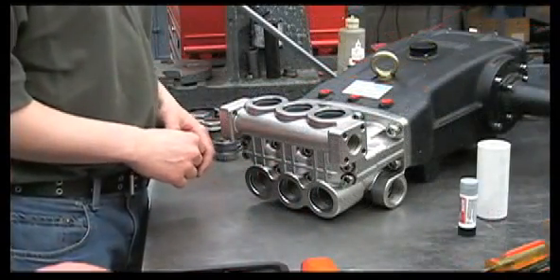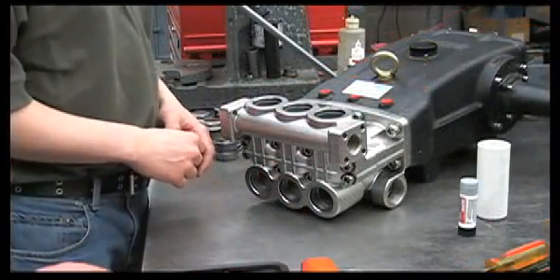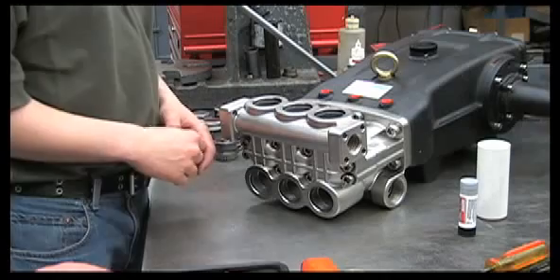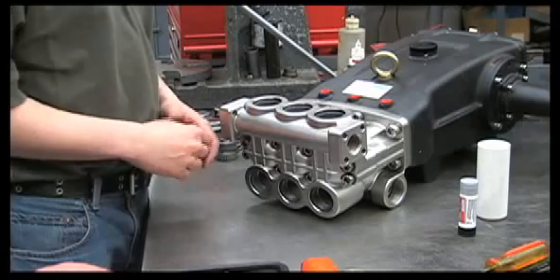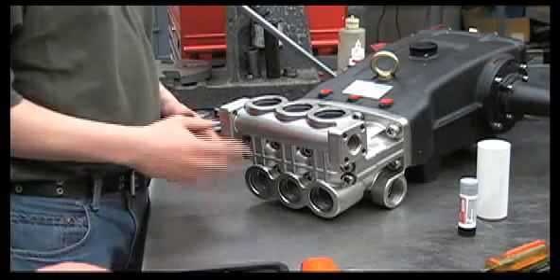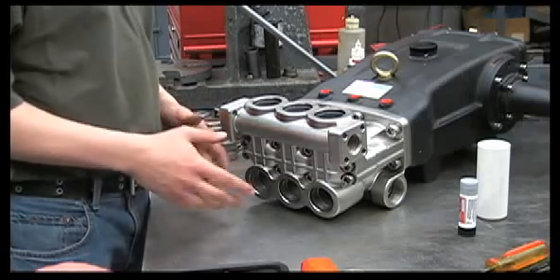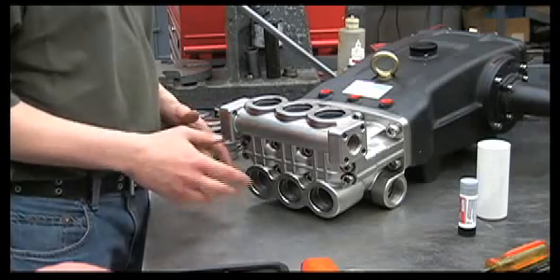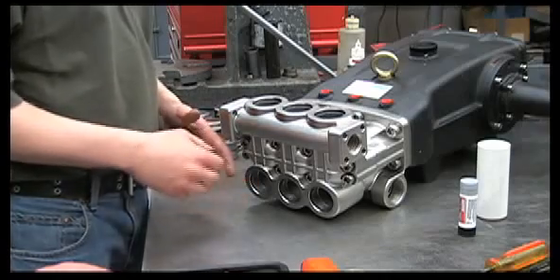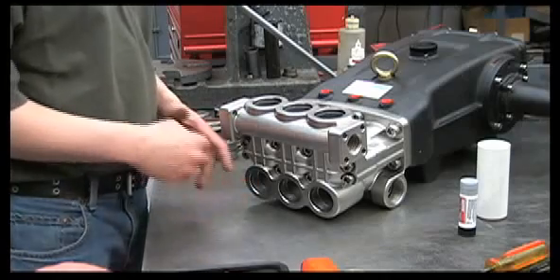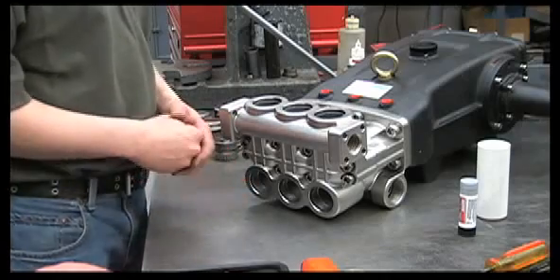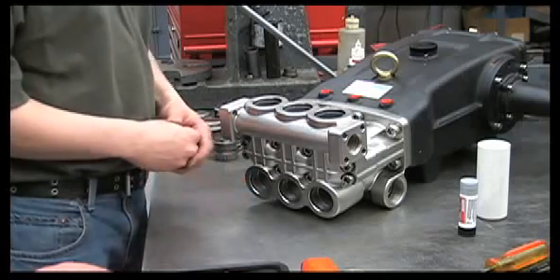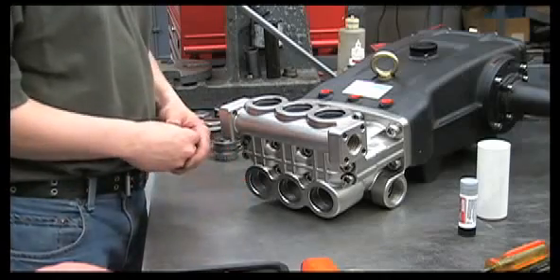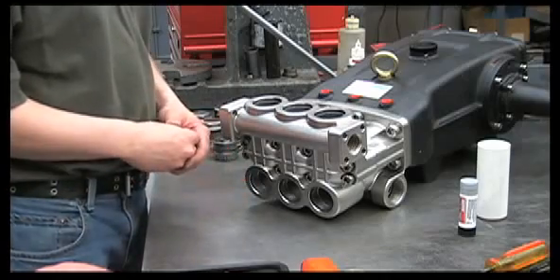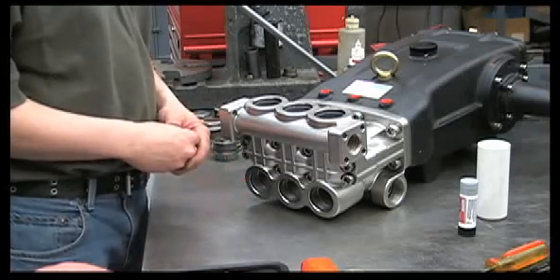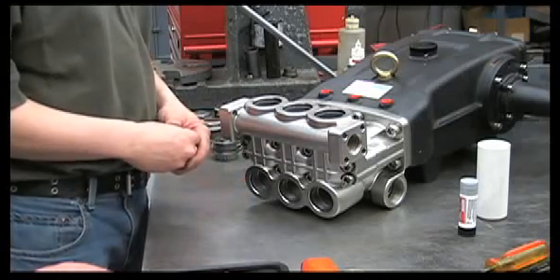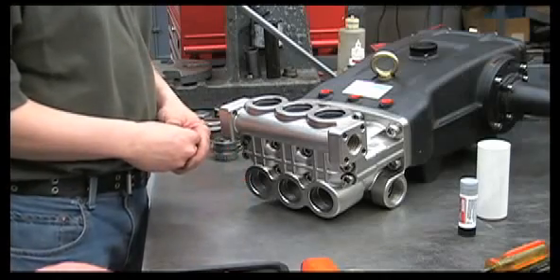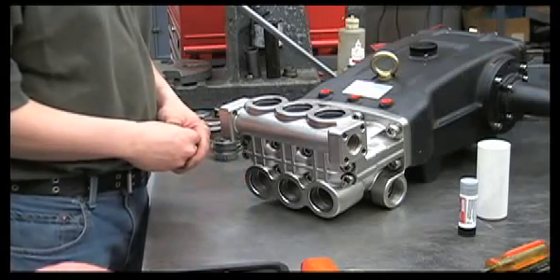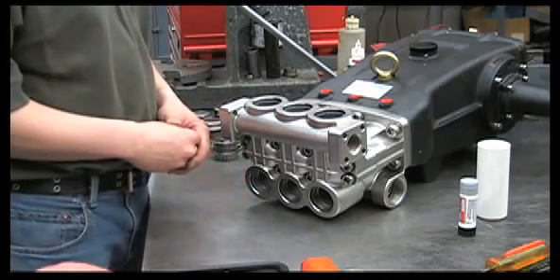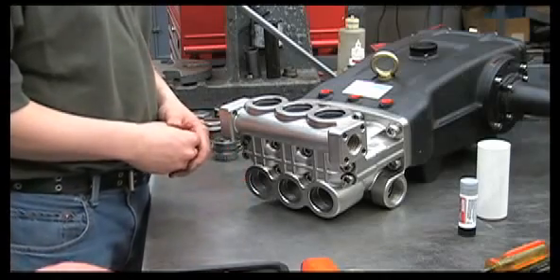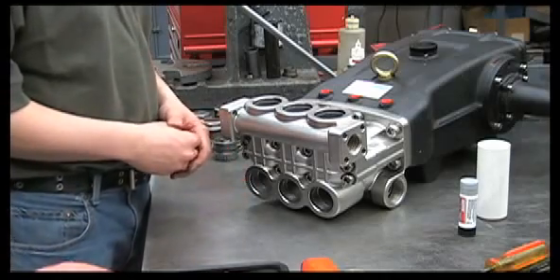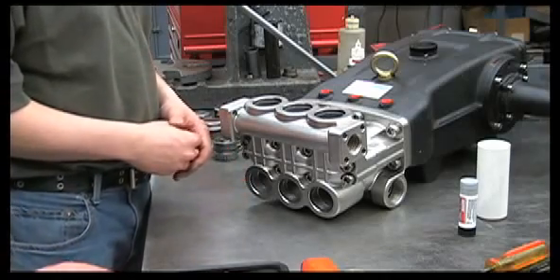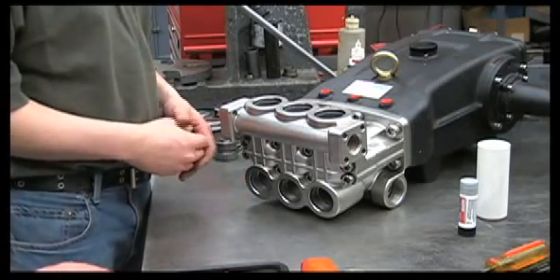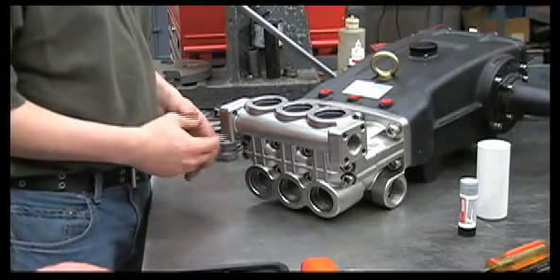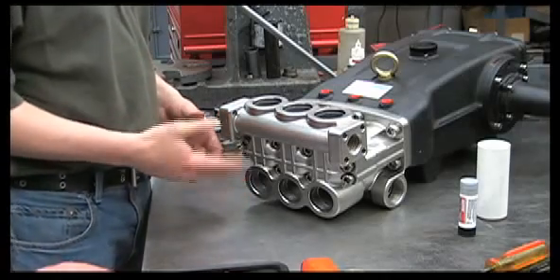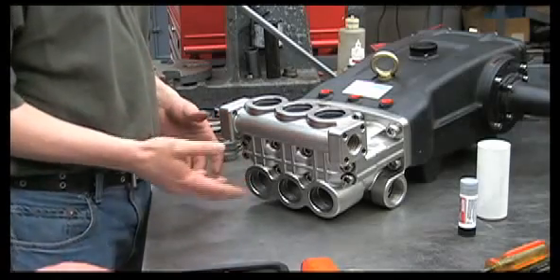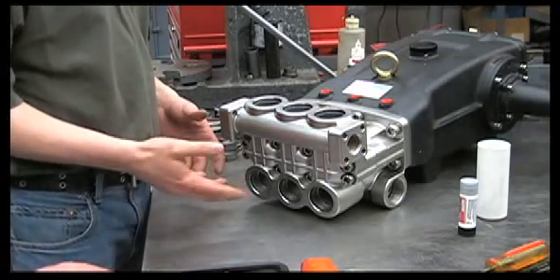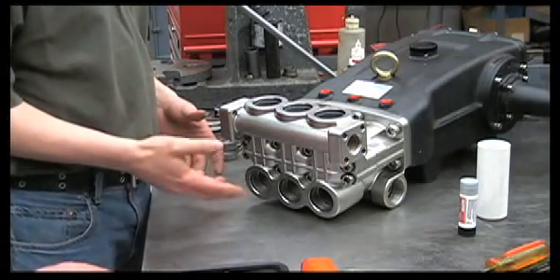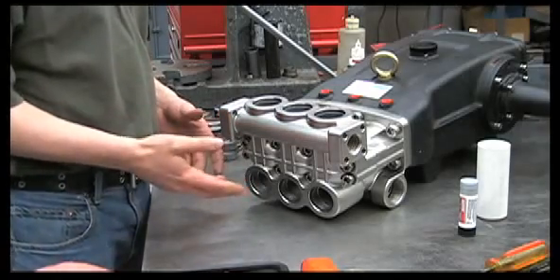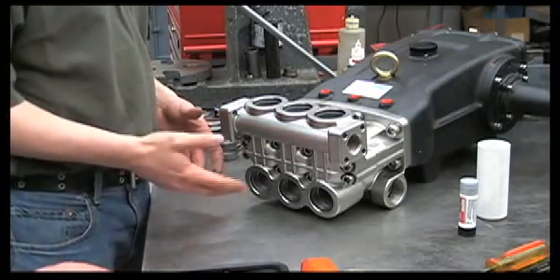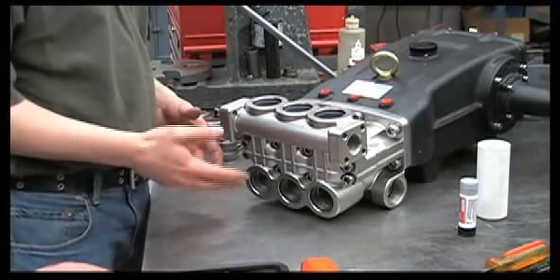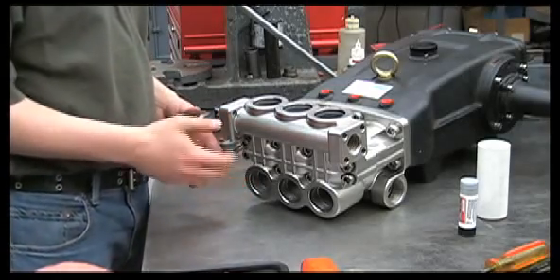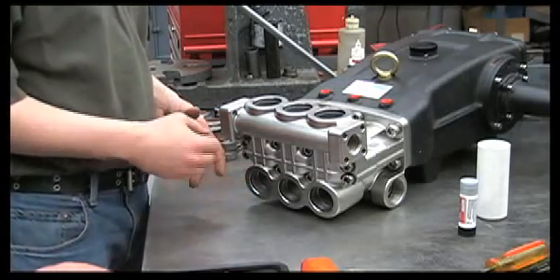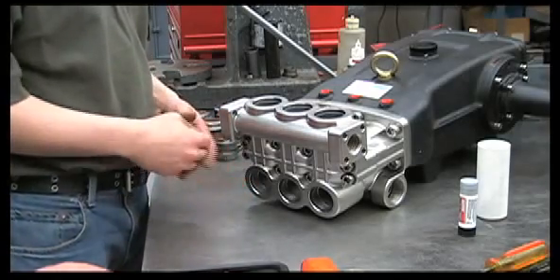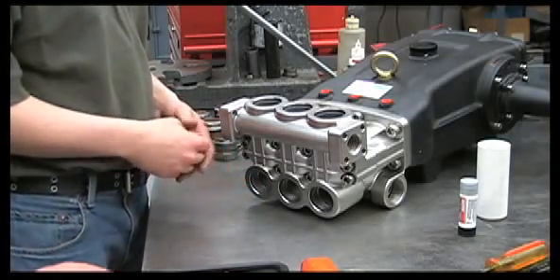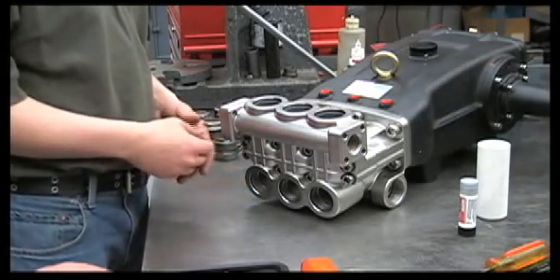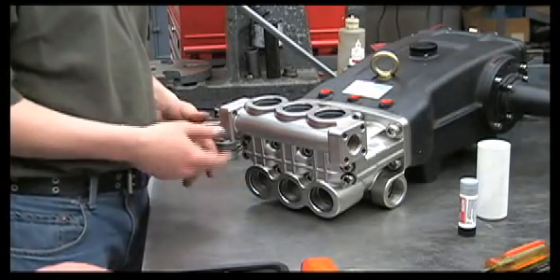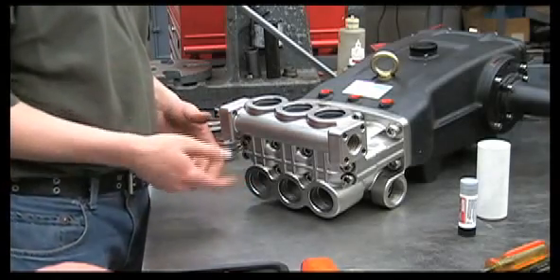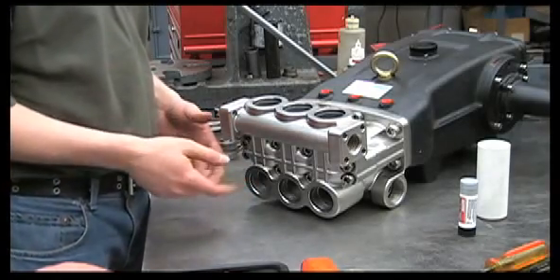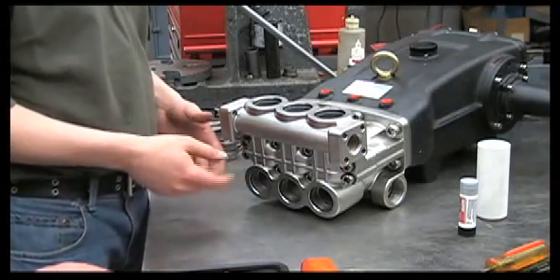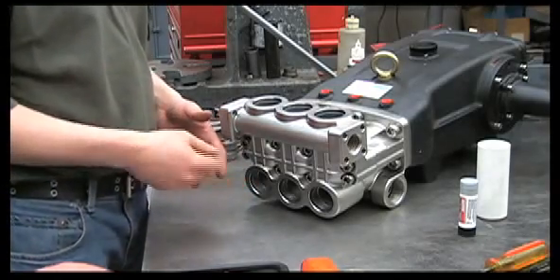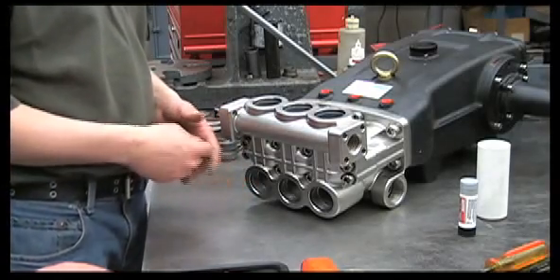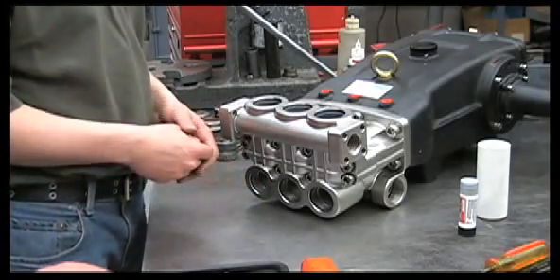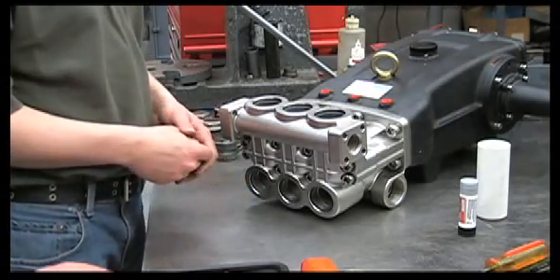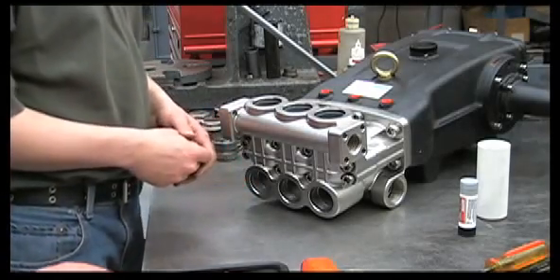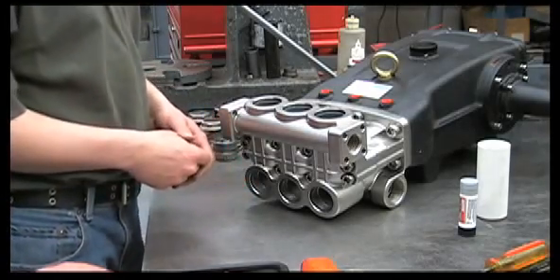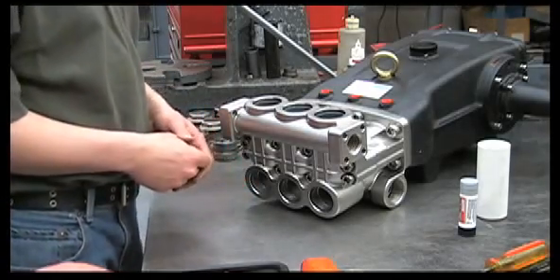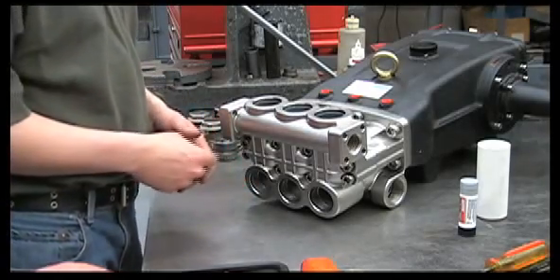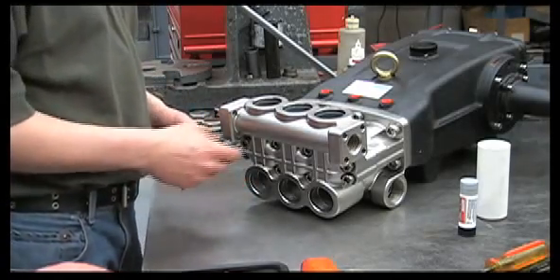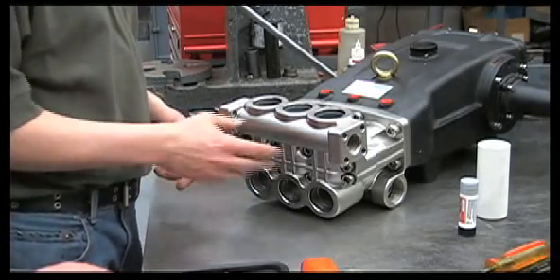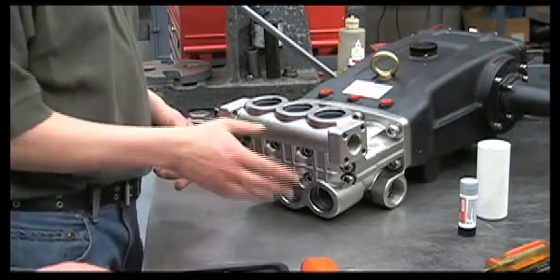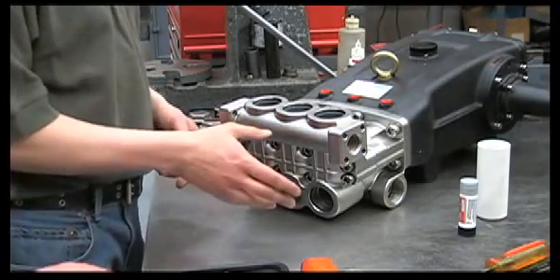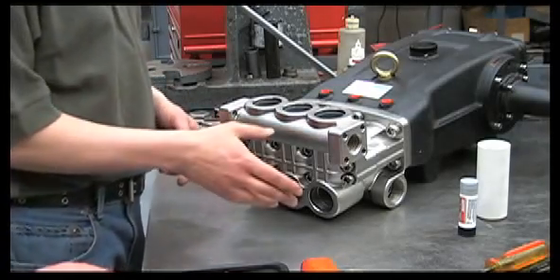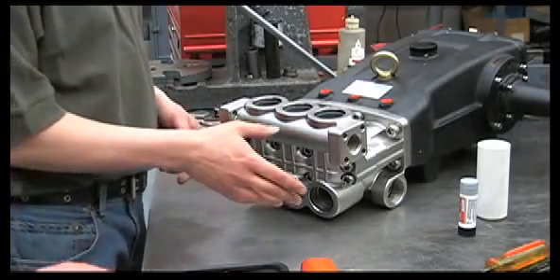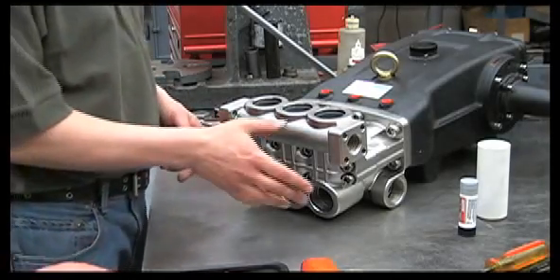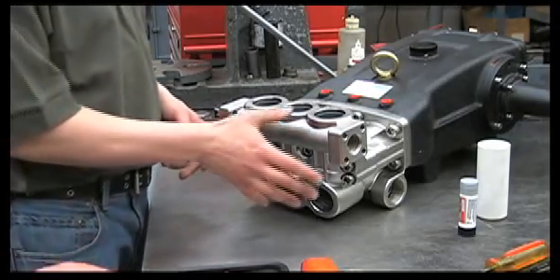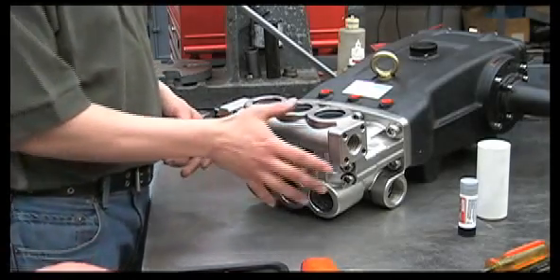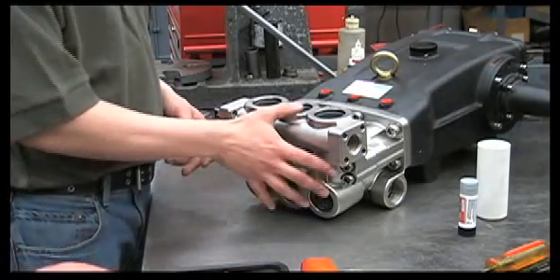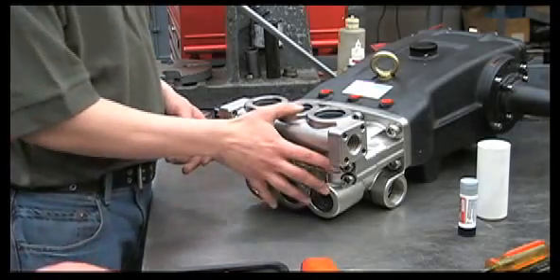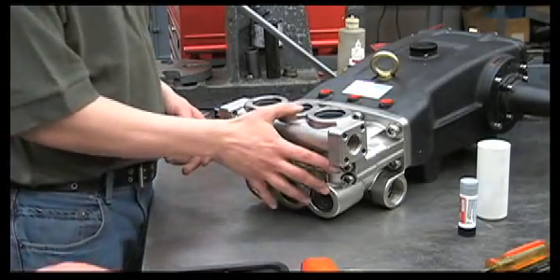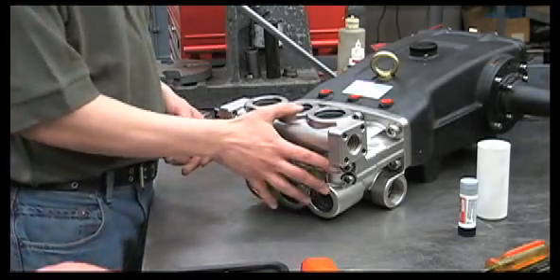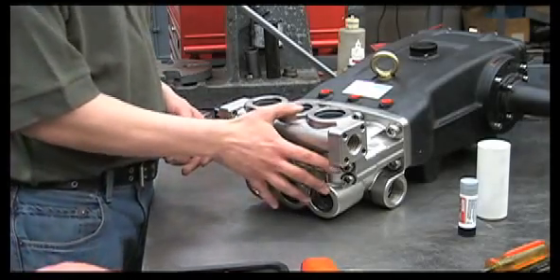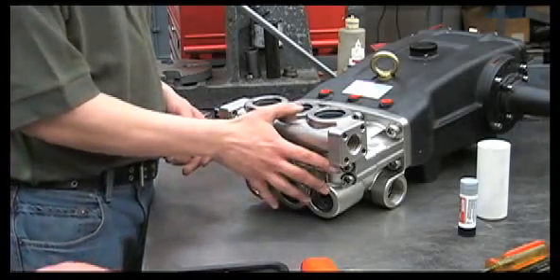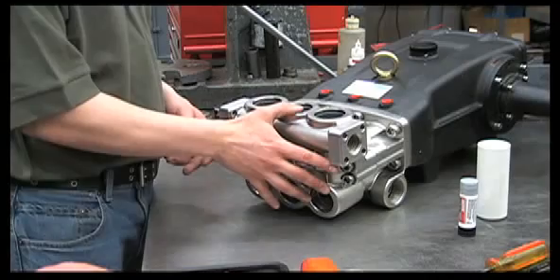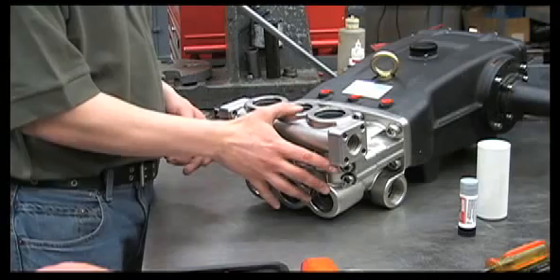Now that we've removed all of the valves and checked them for any obstructions, pitting, or corrosion, we'll remove the discharge manifold.